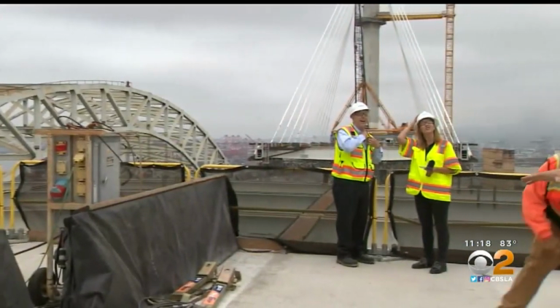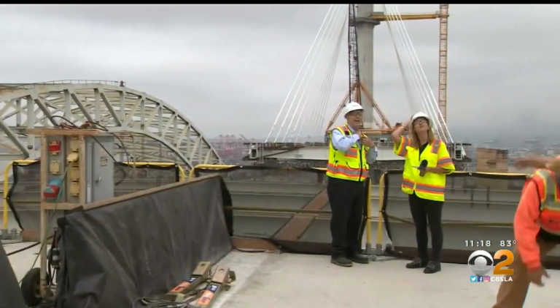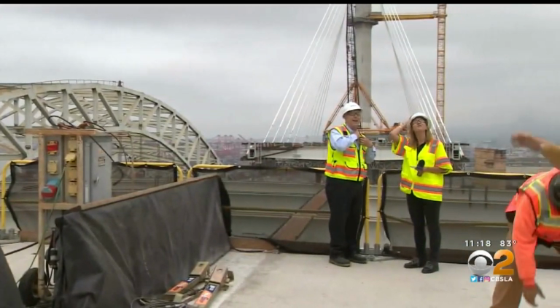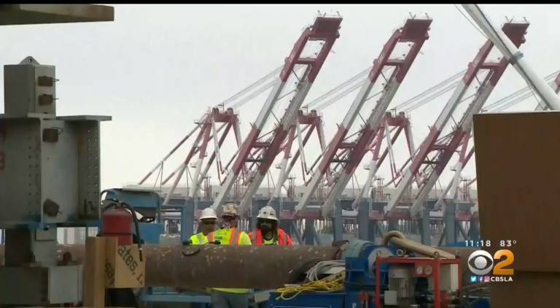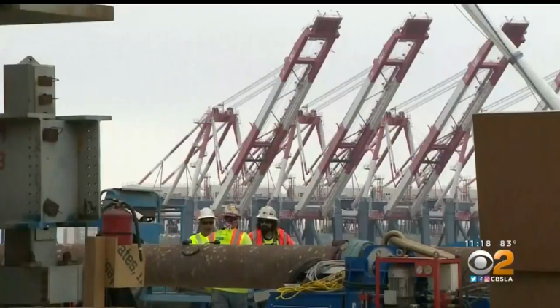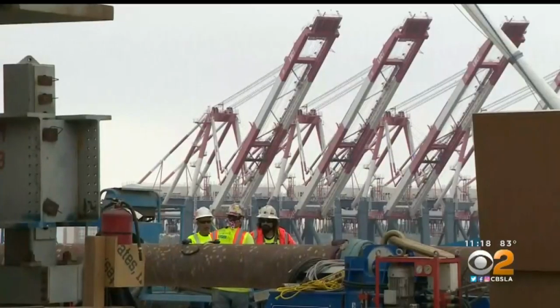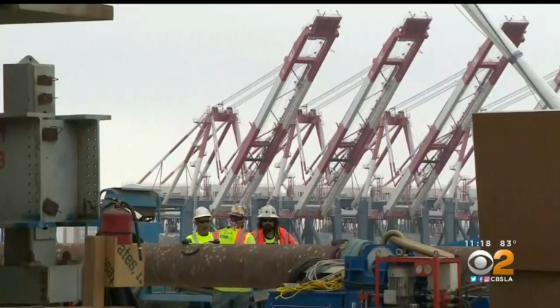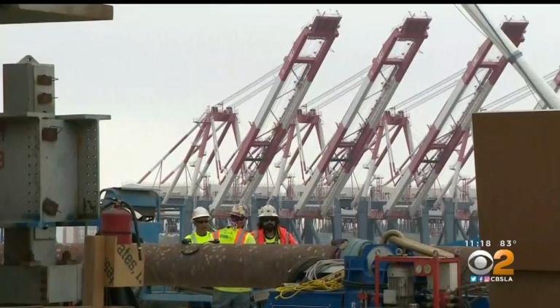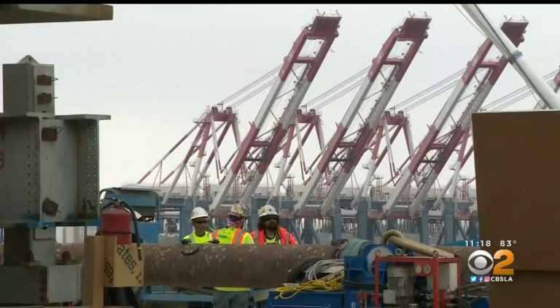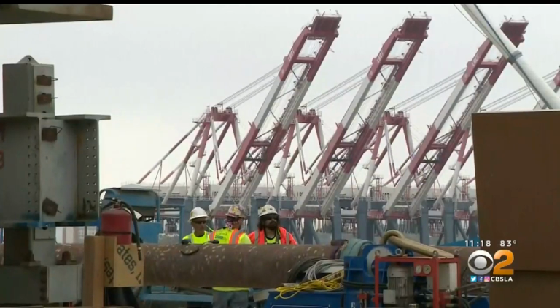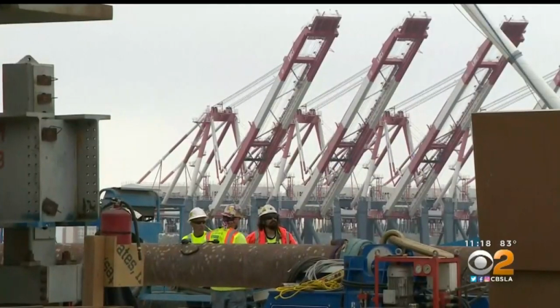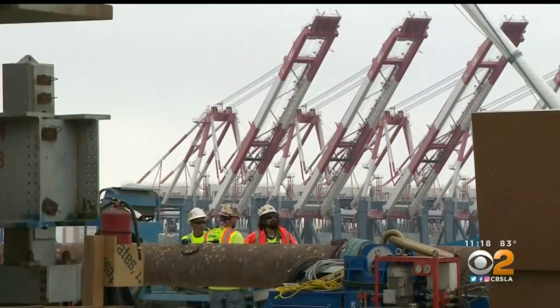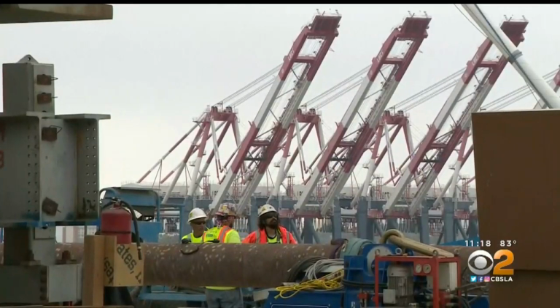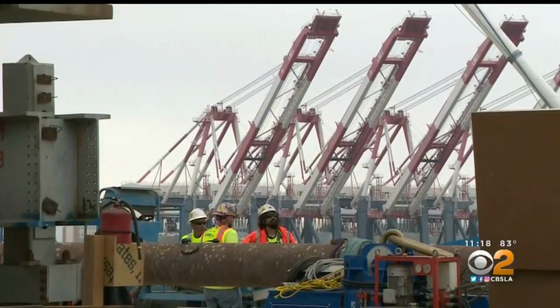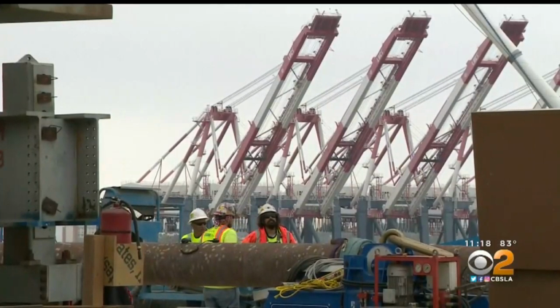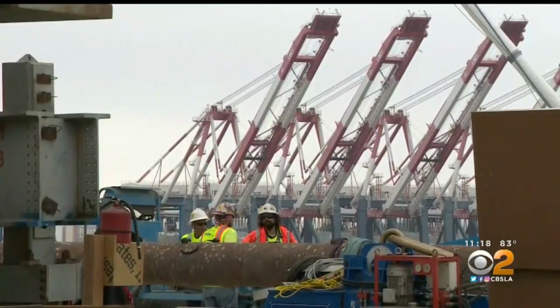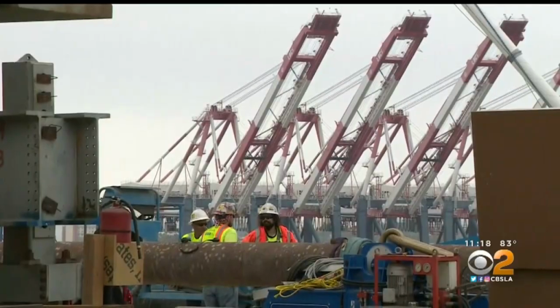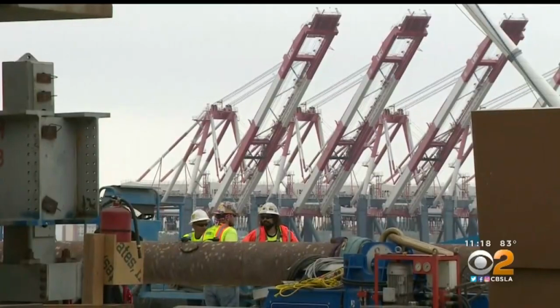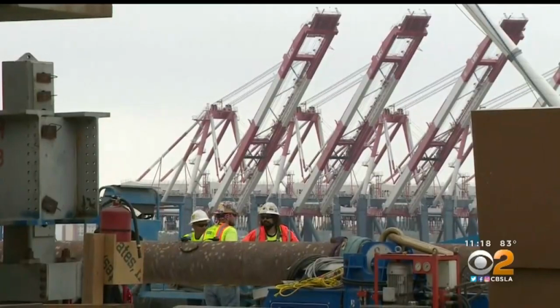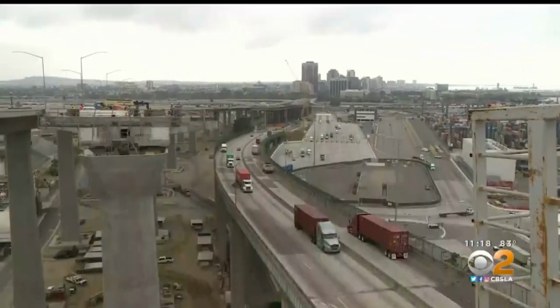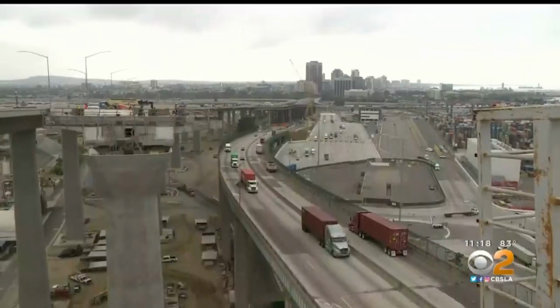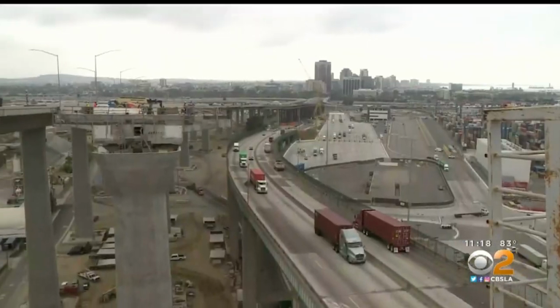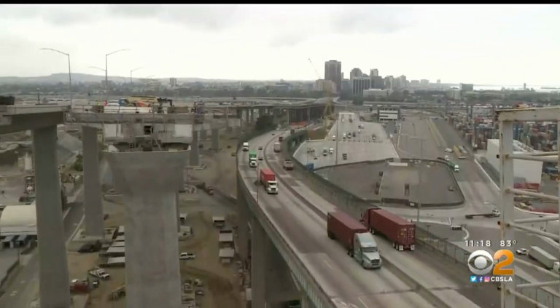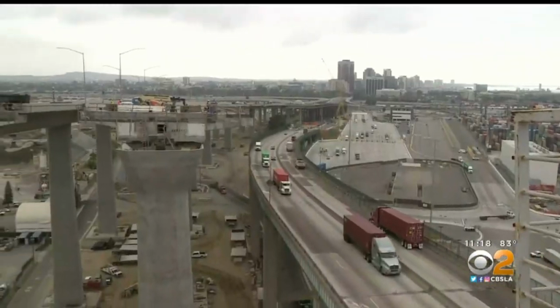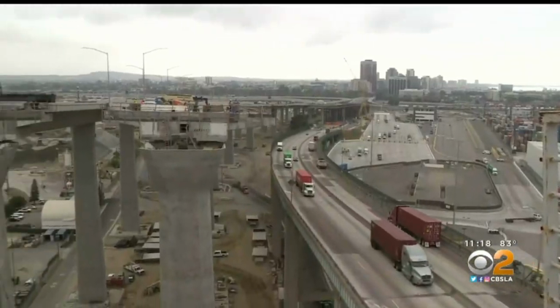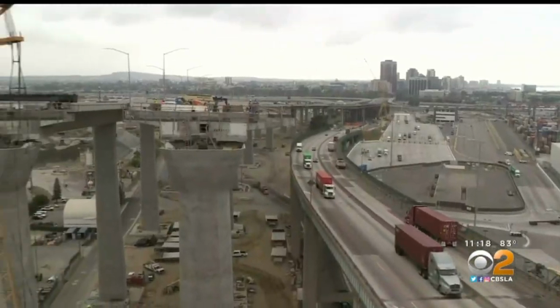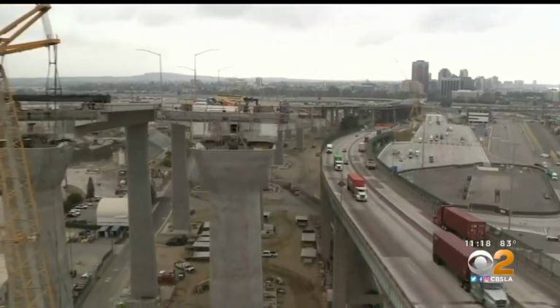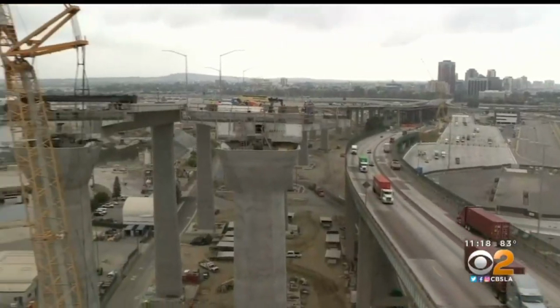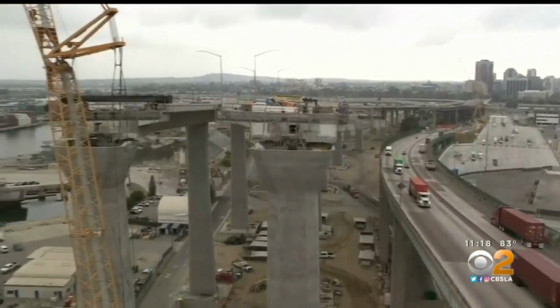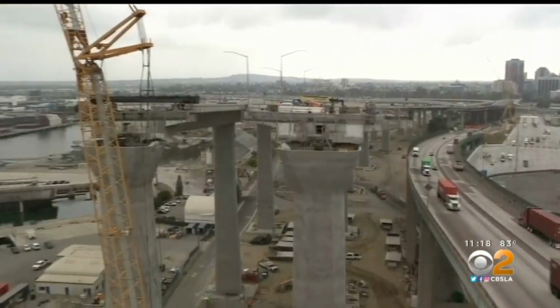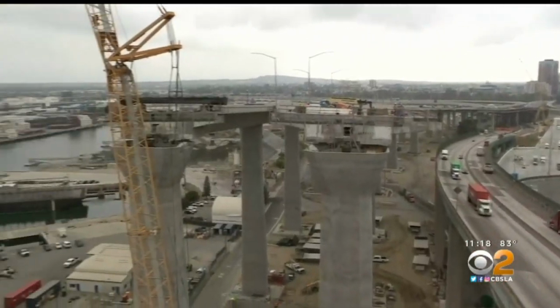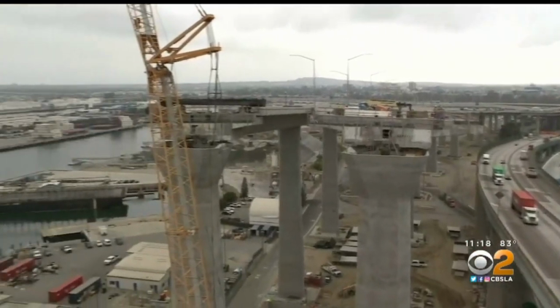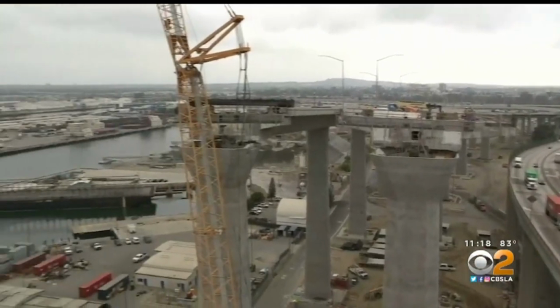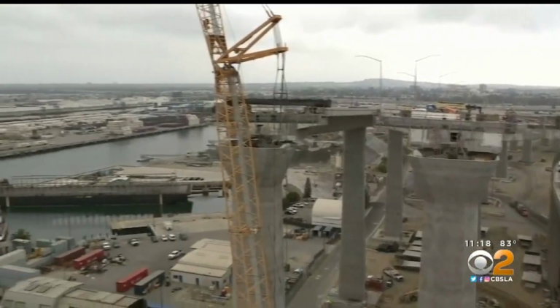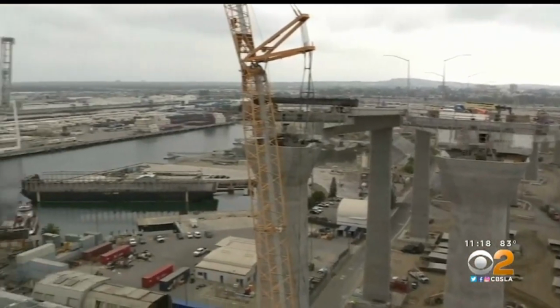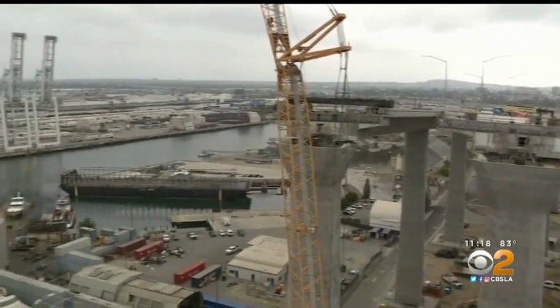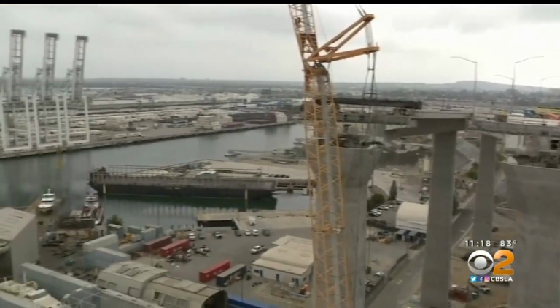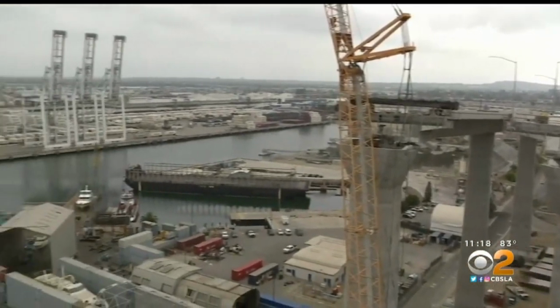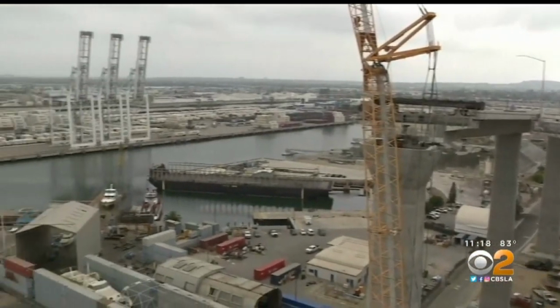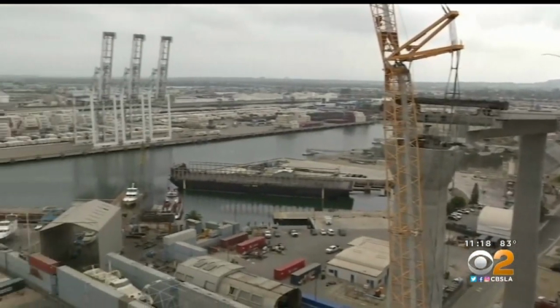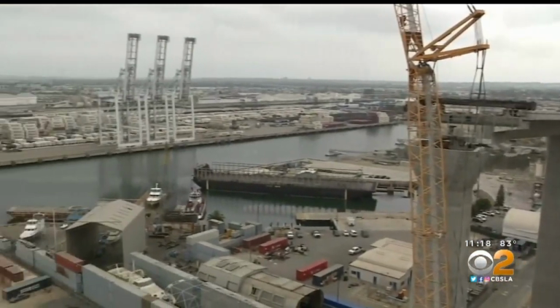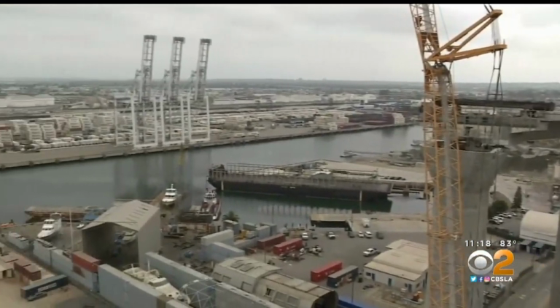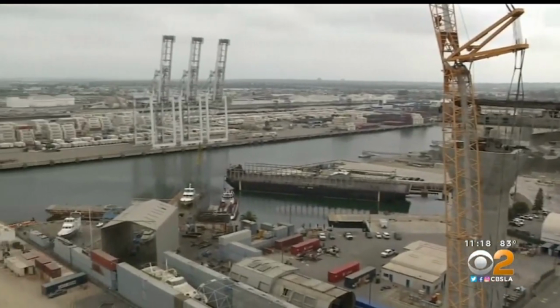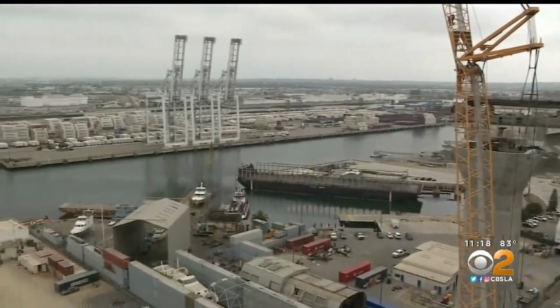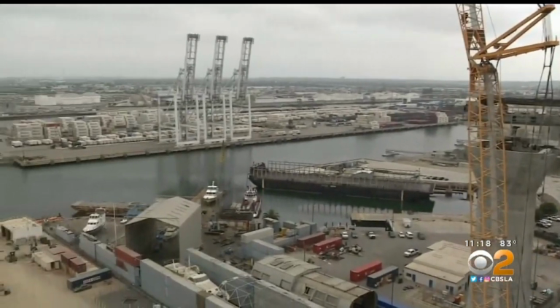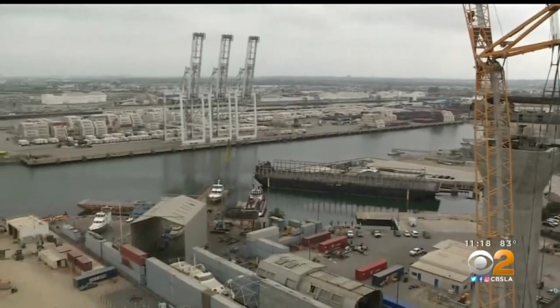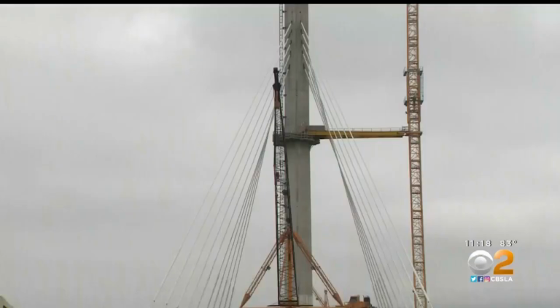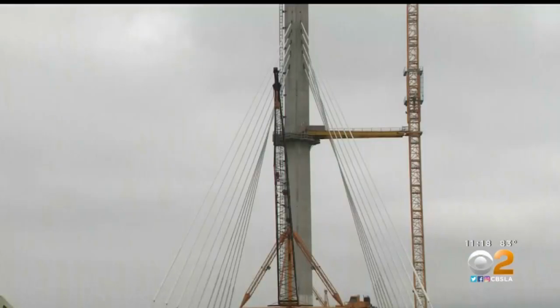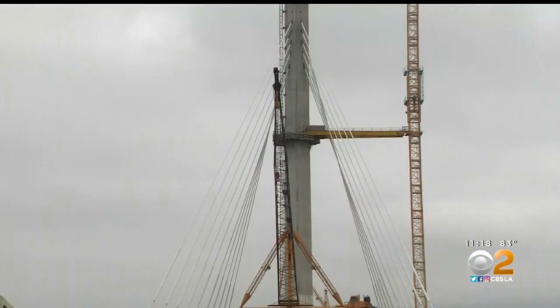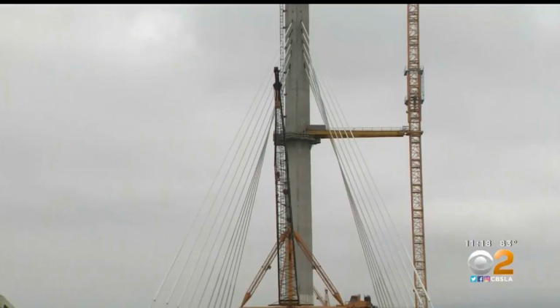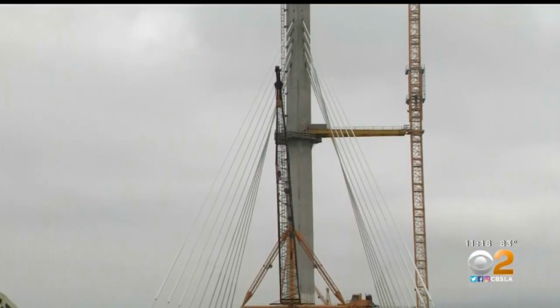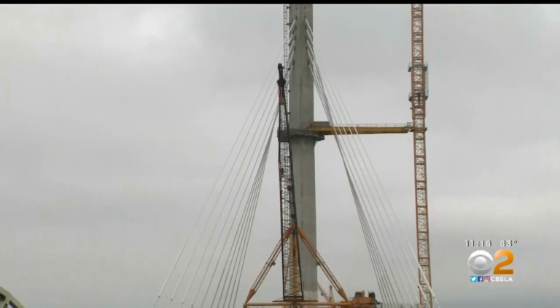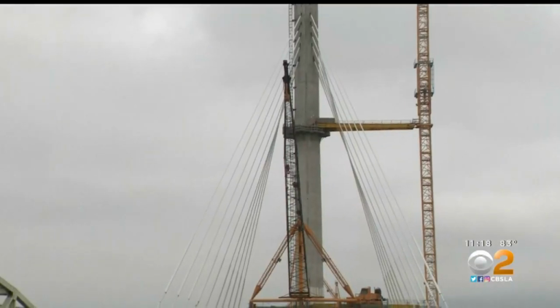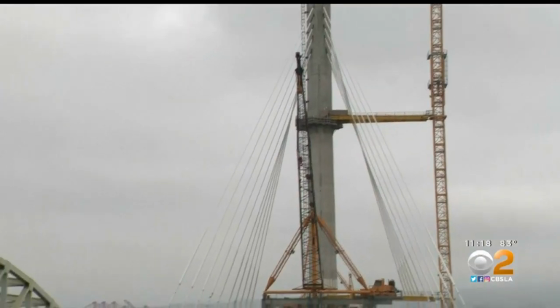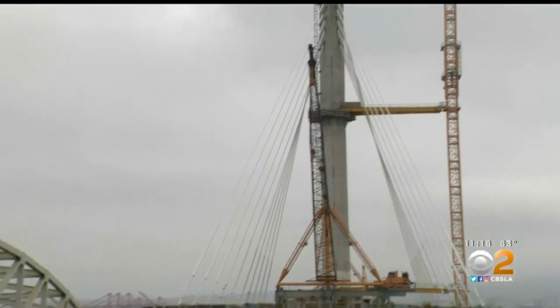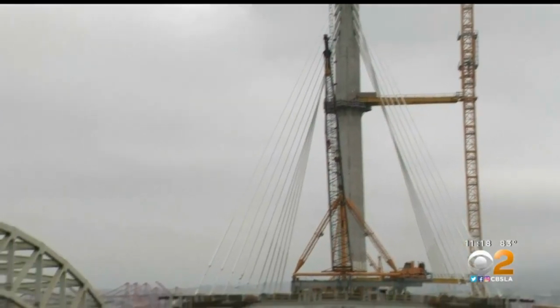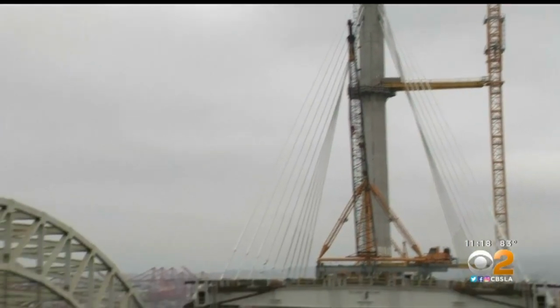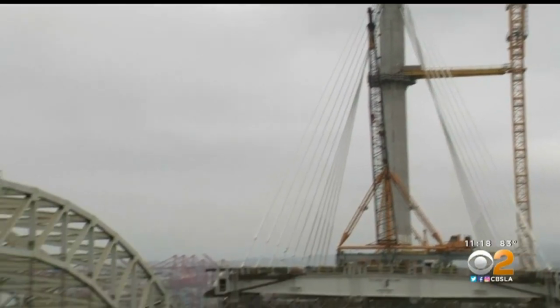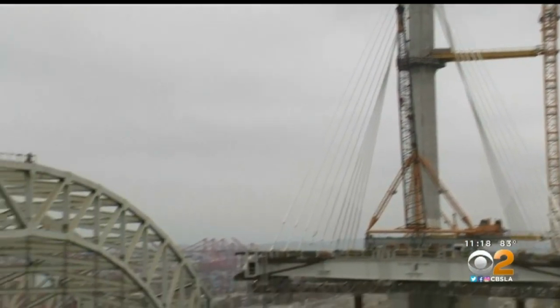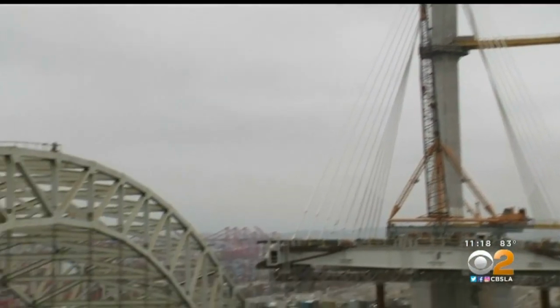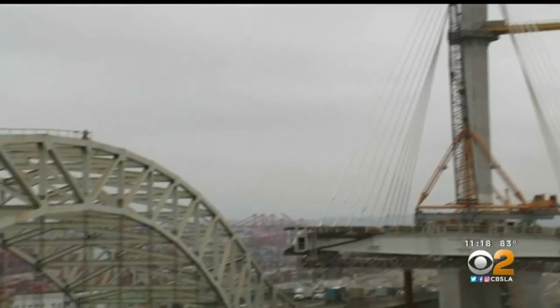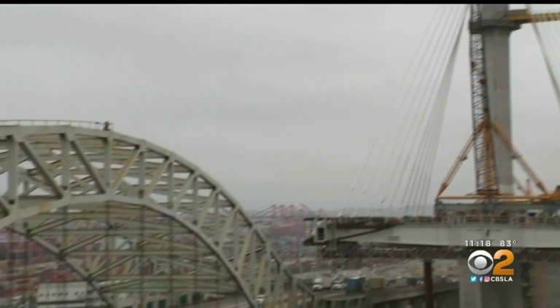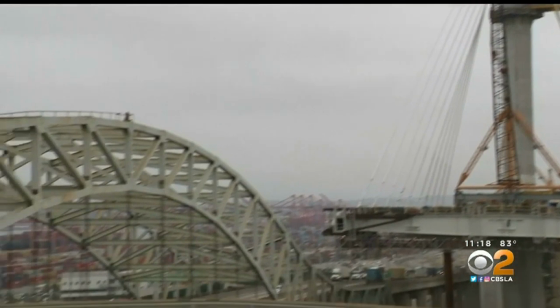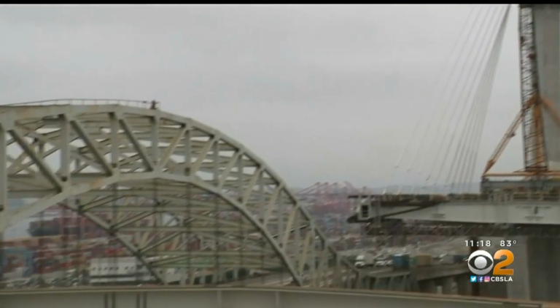Right now construction crews are extending the center section over water. They're installing cables and 145-foot-long steel beams.